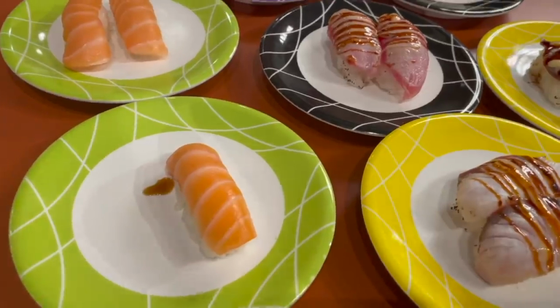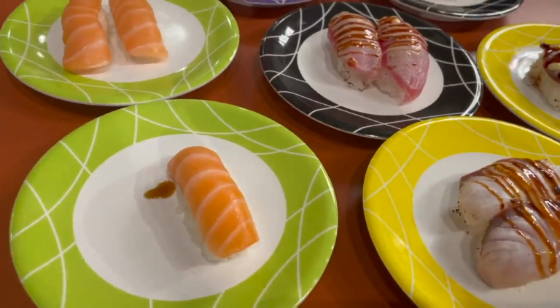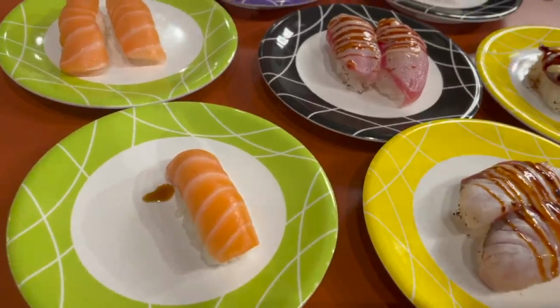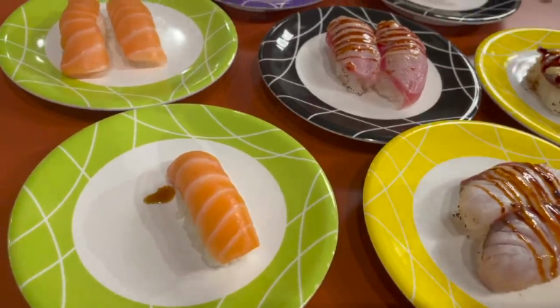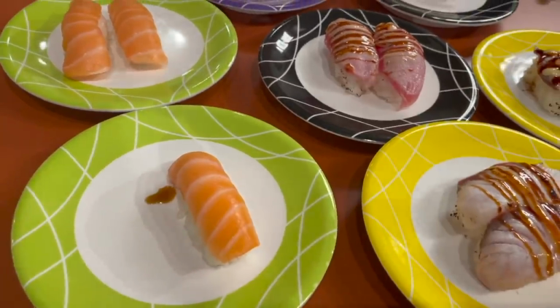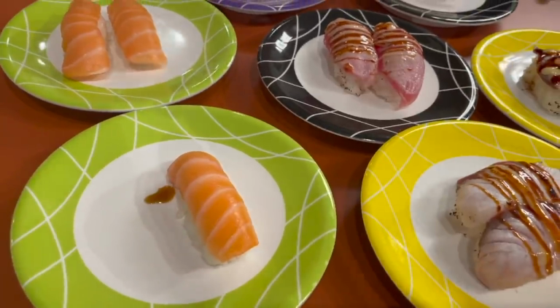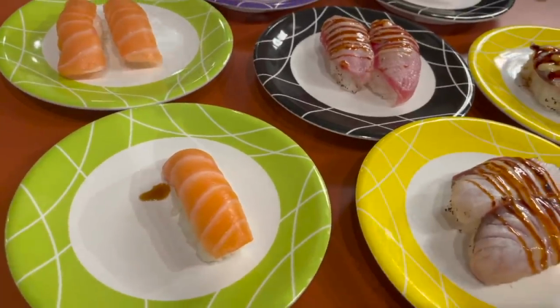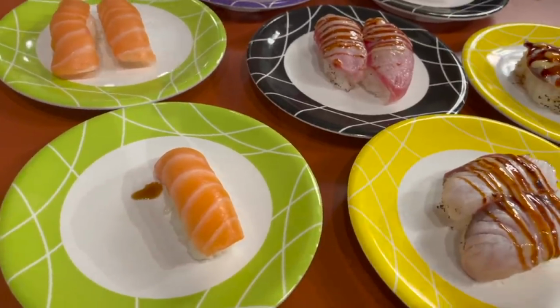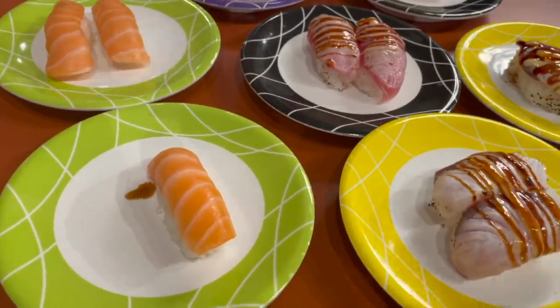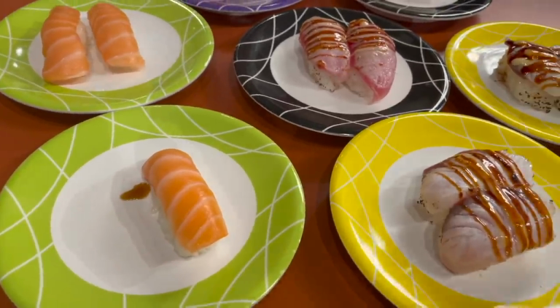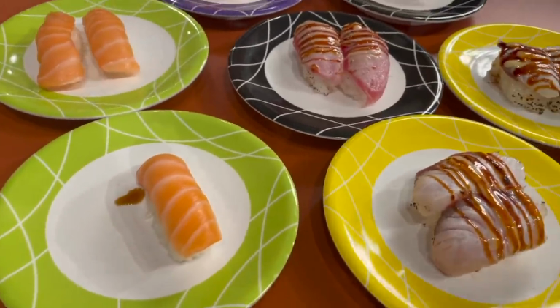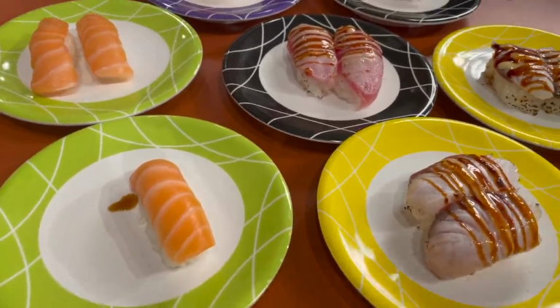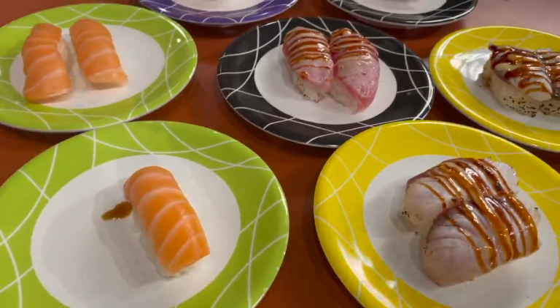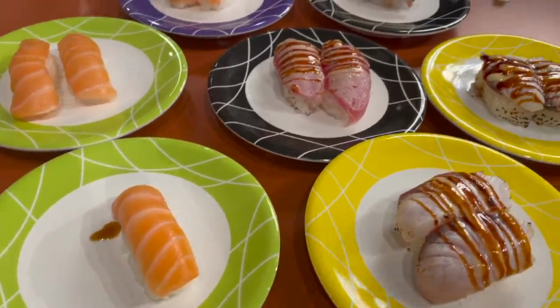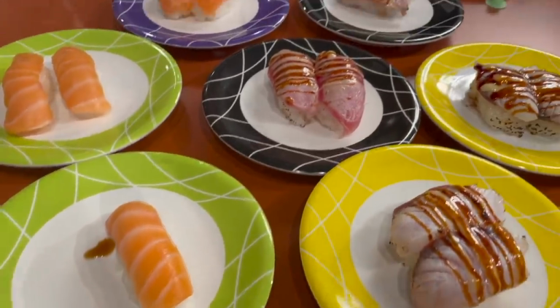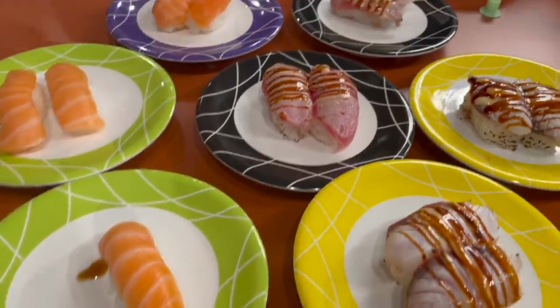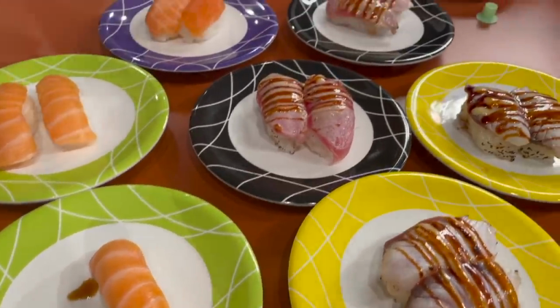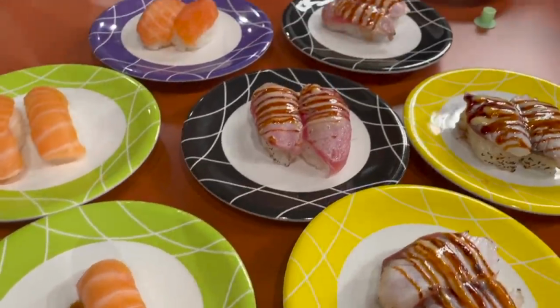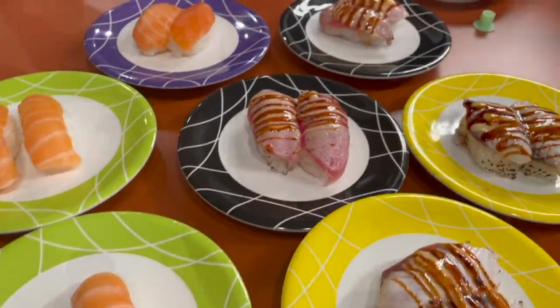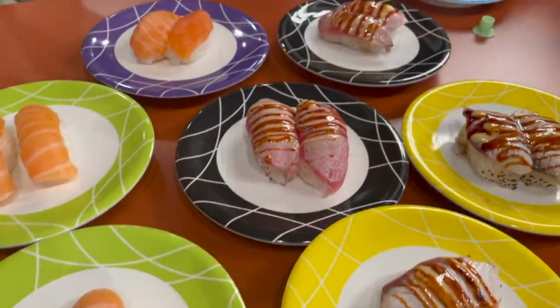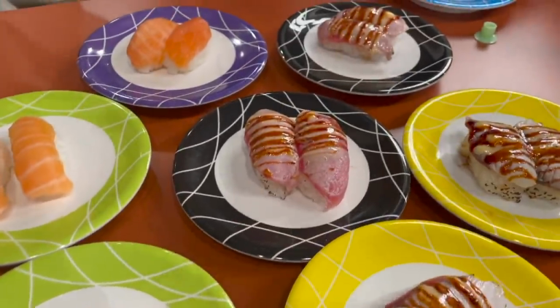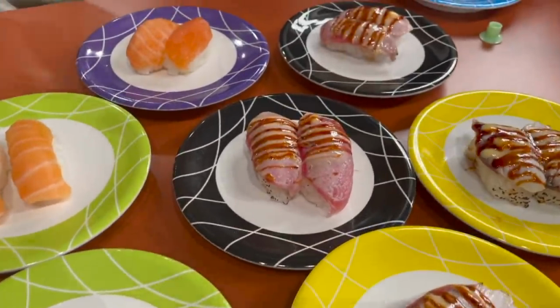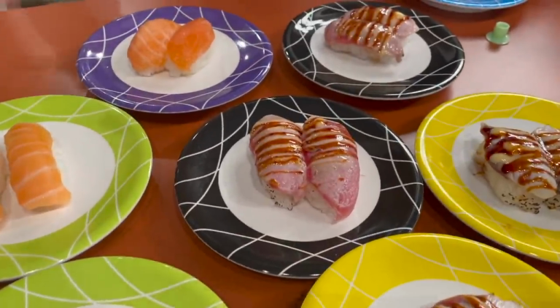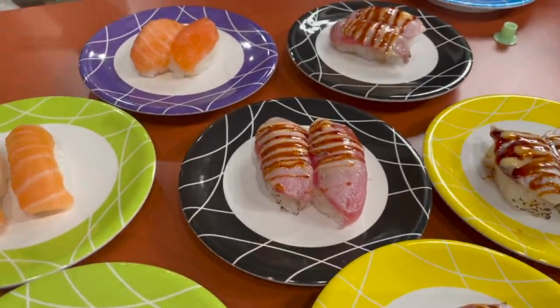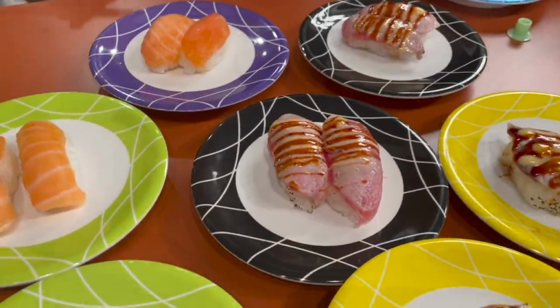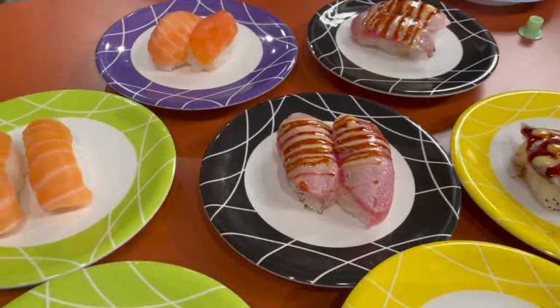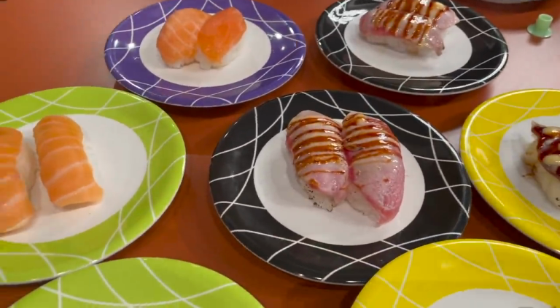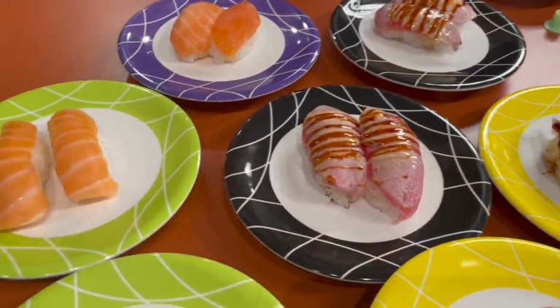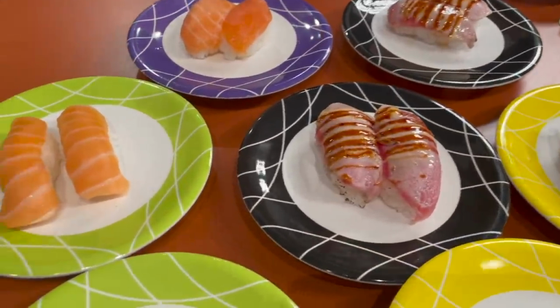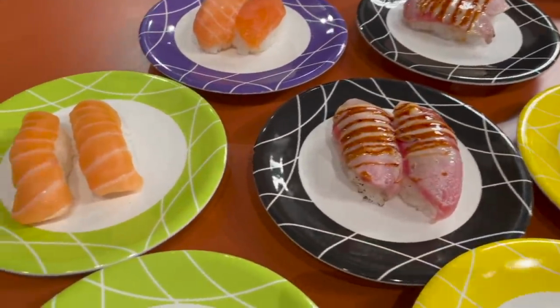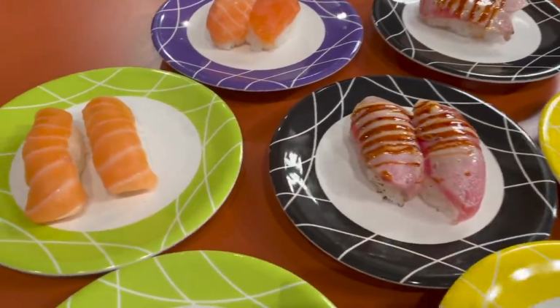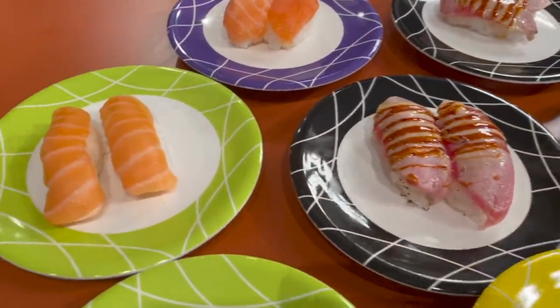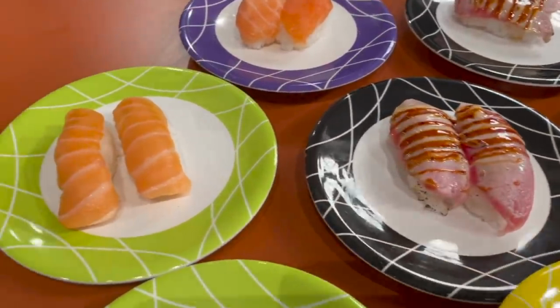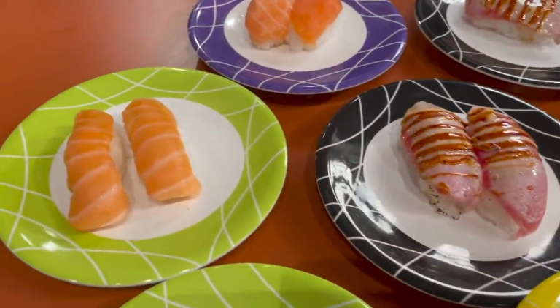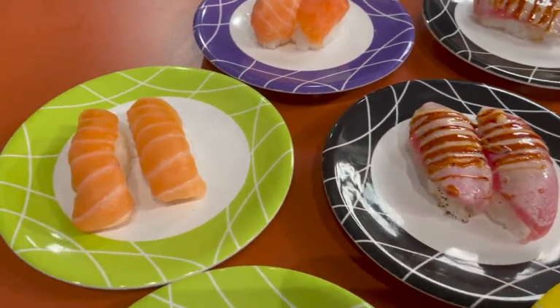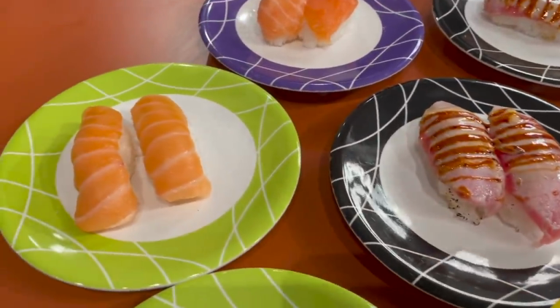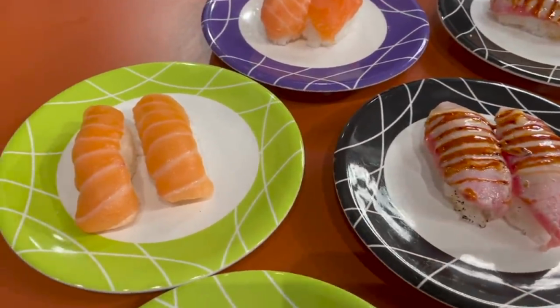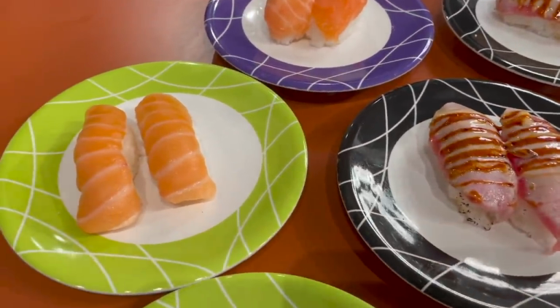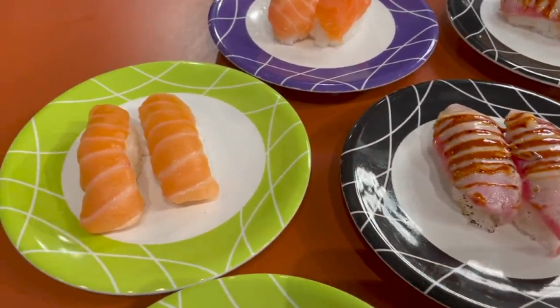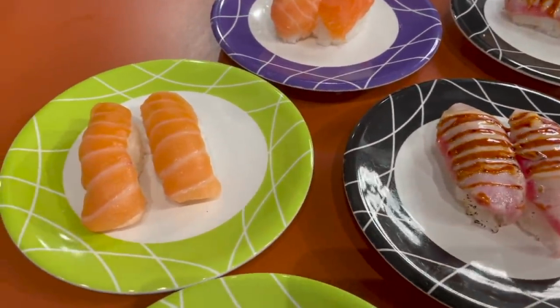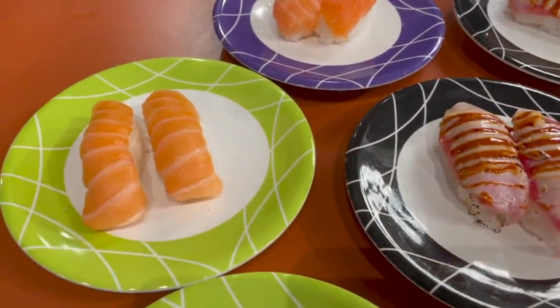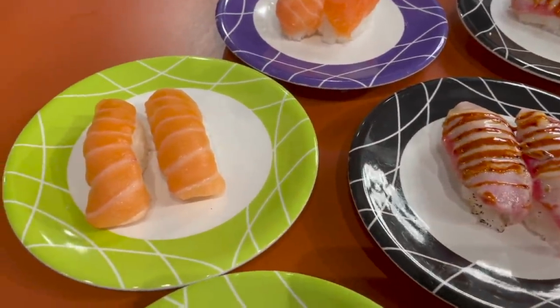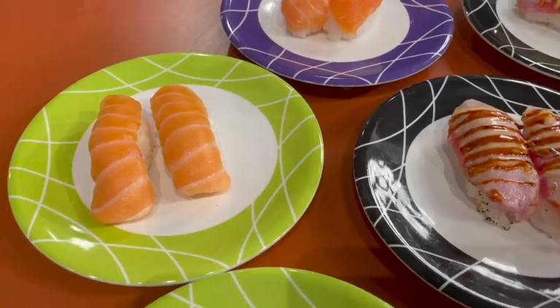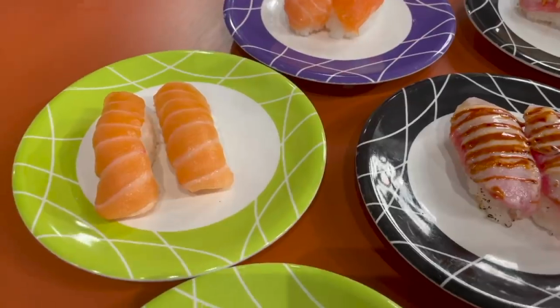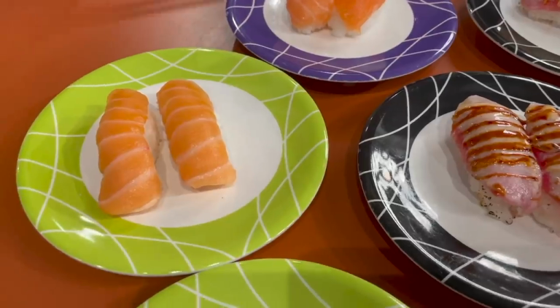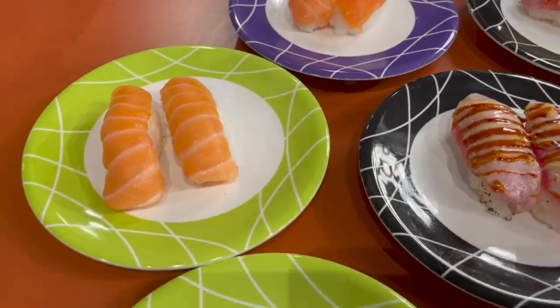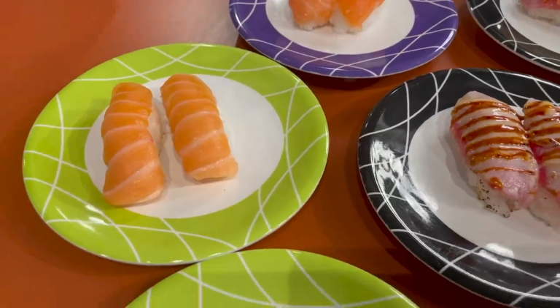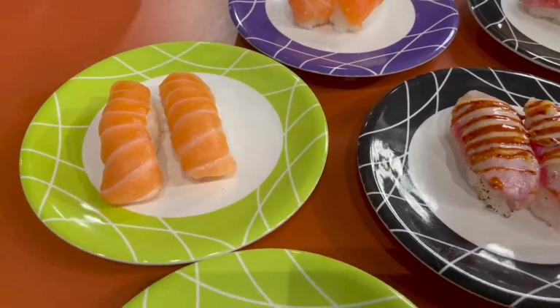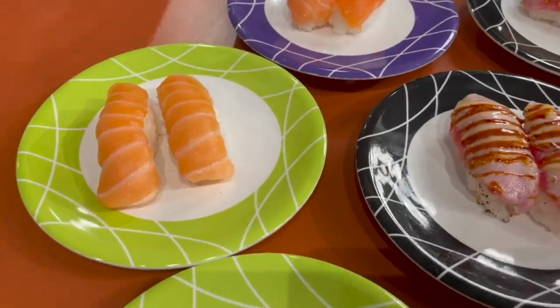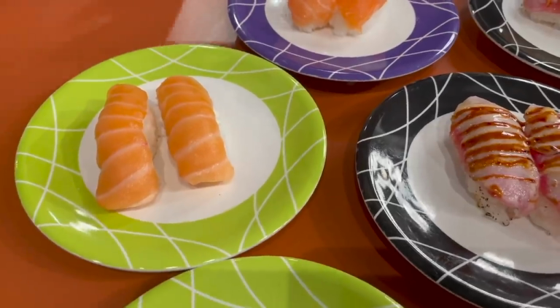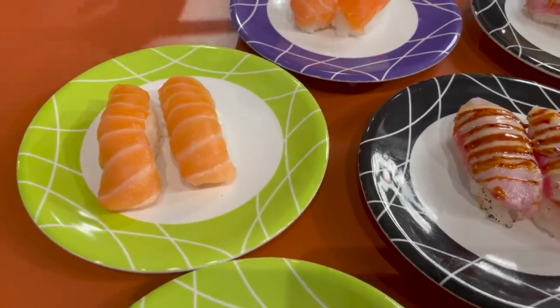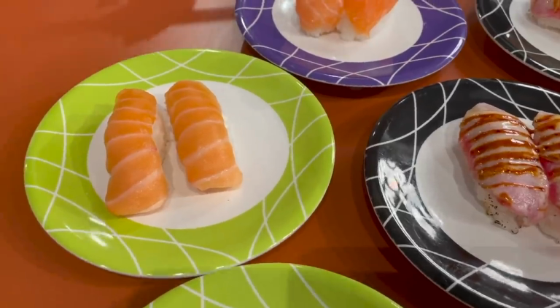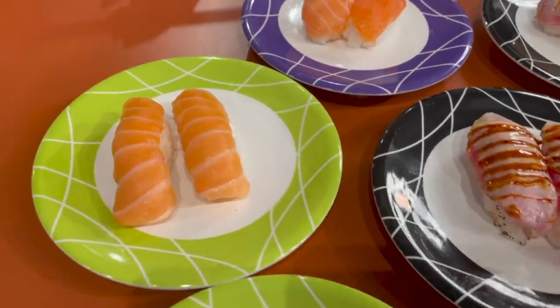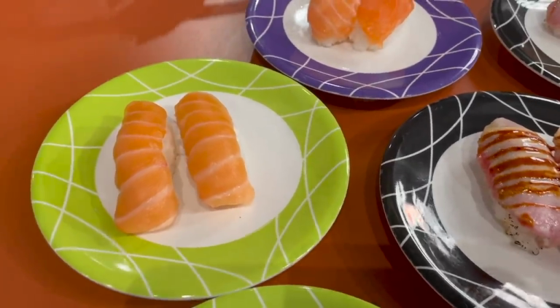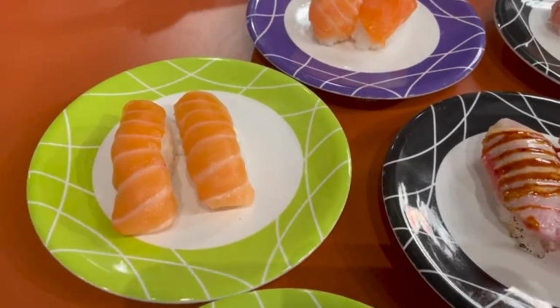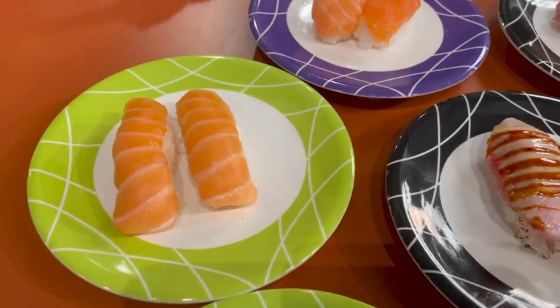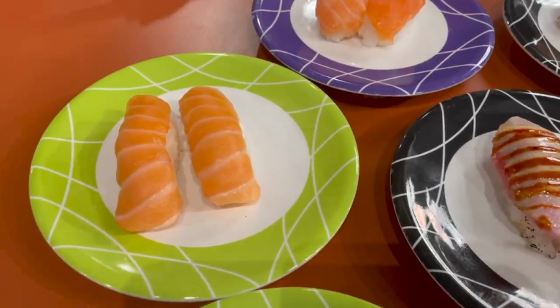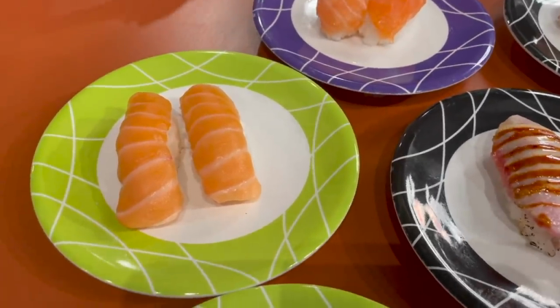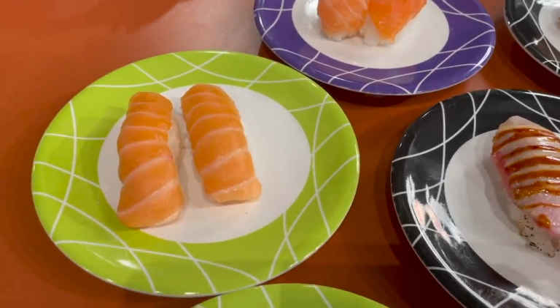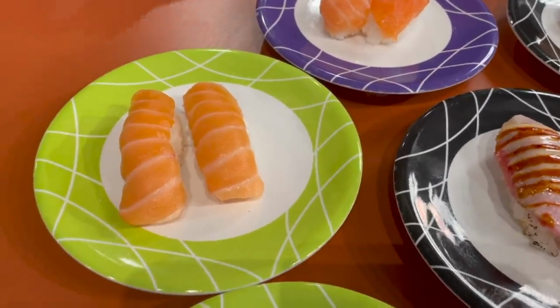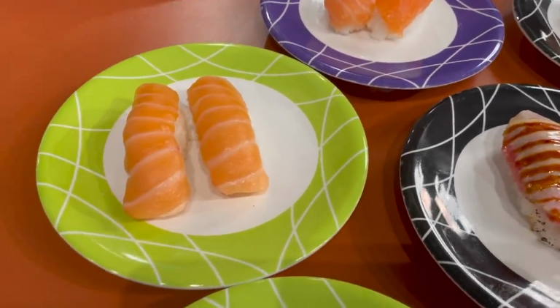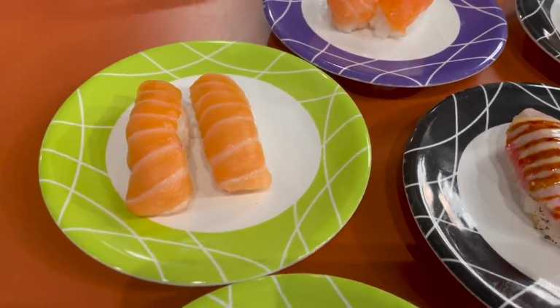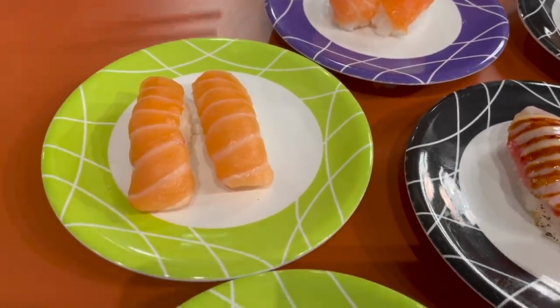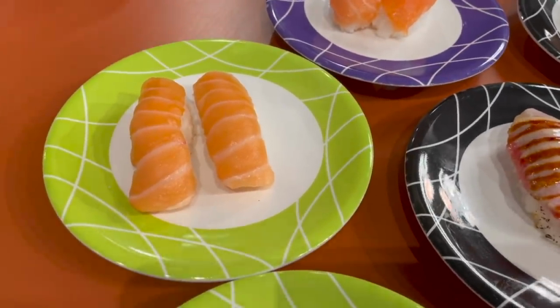Some of the sashimi has come out — Miss S loves salmon. Let her try one and tell us what she thinks!